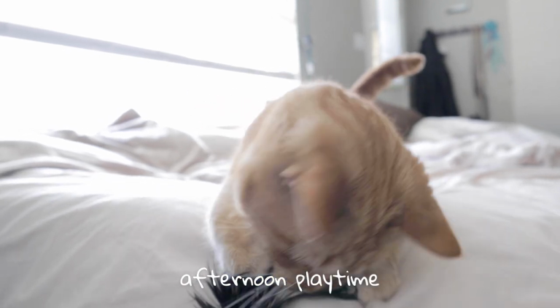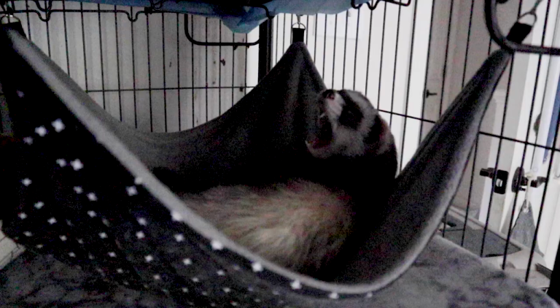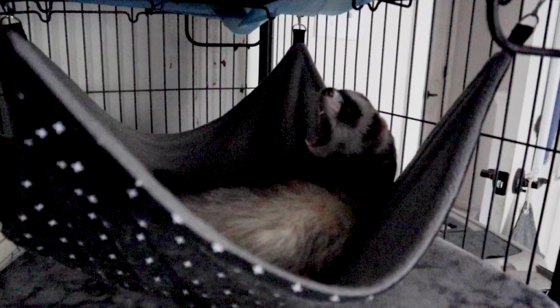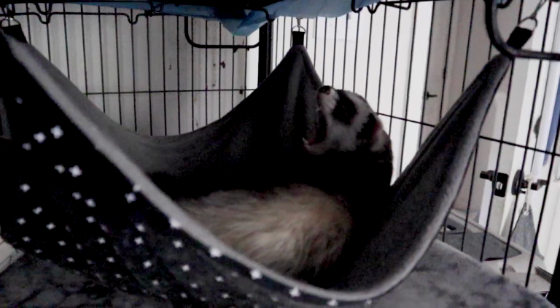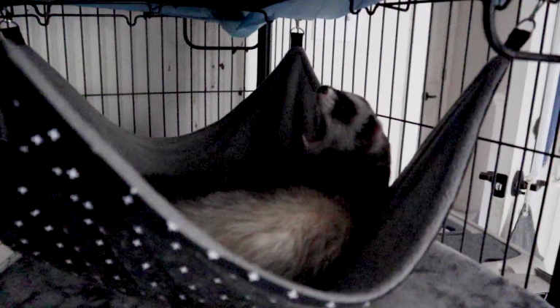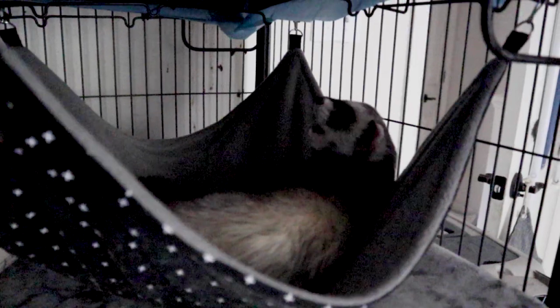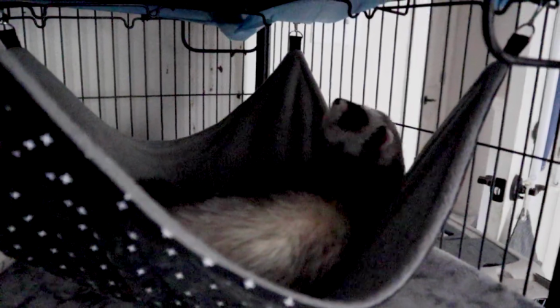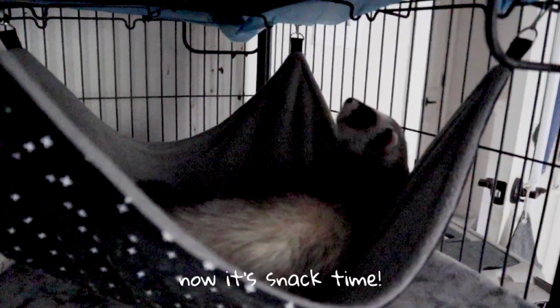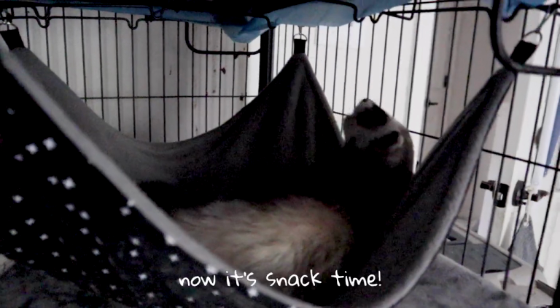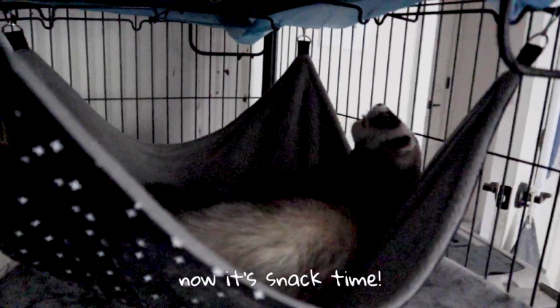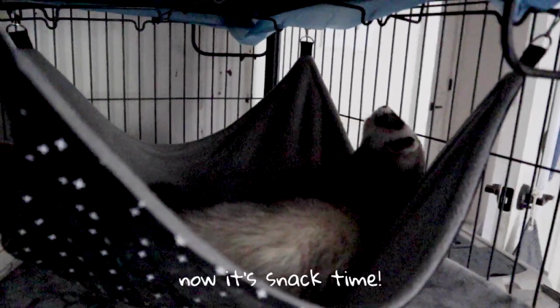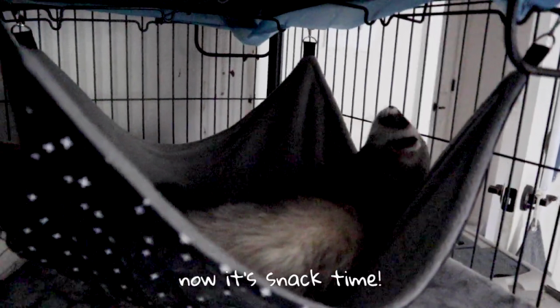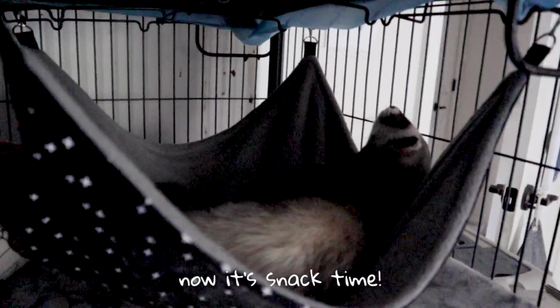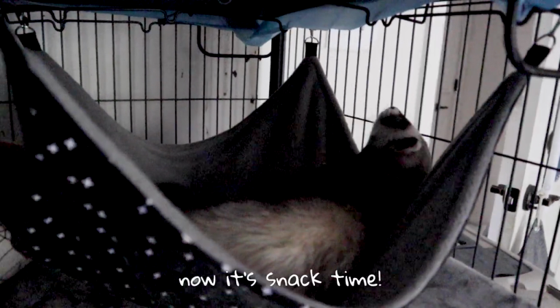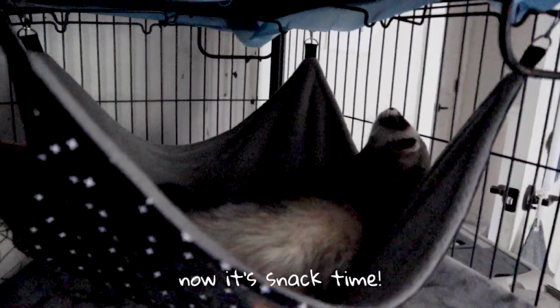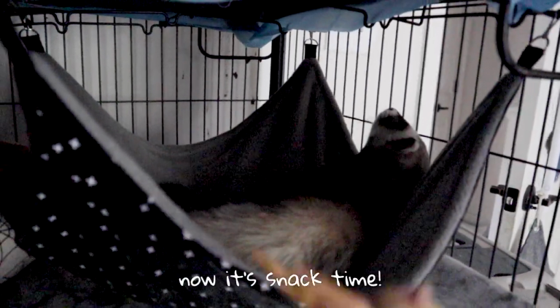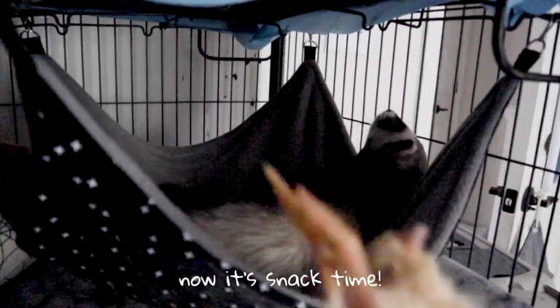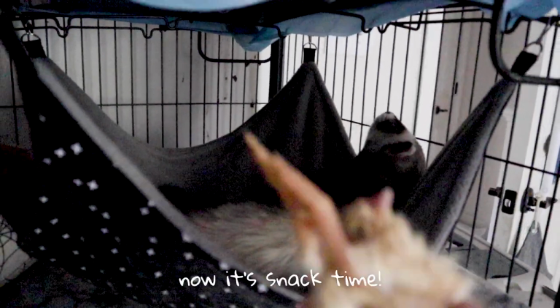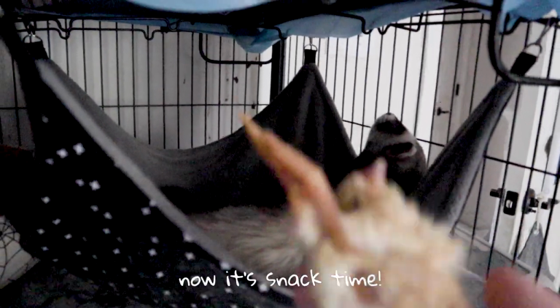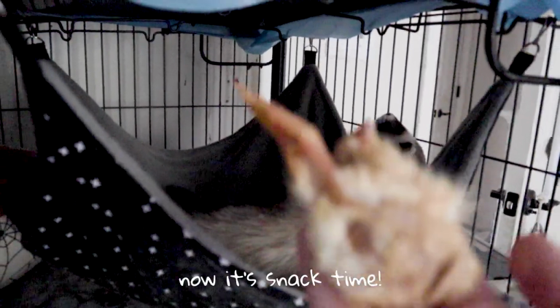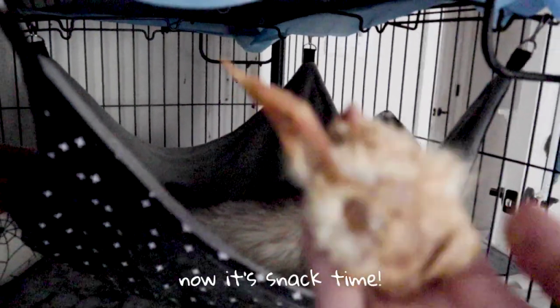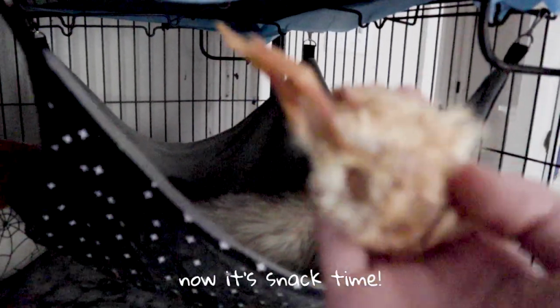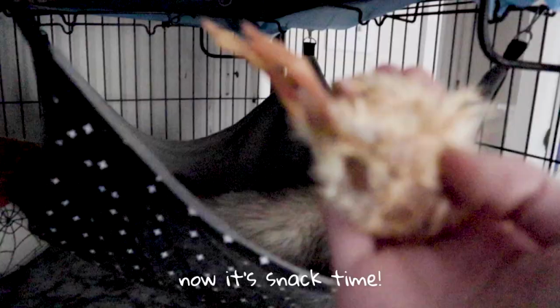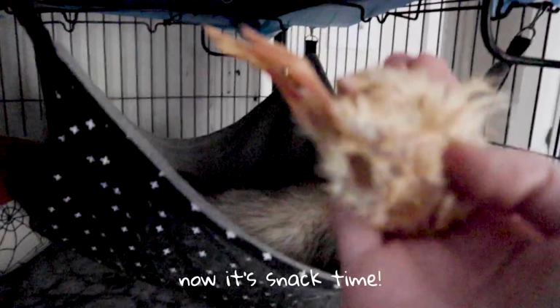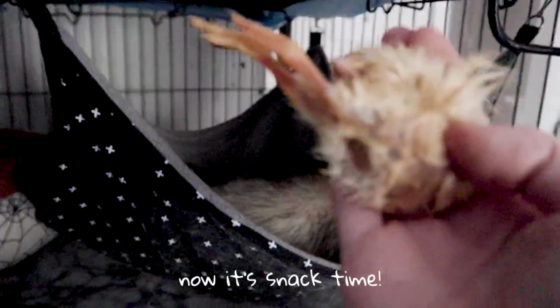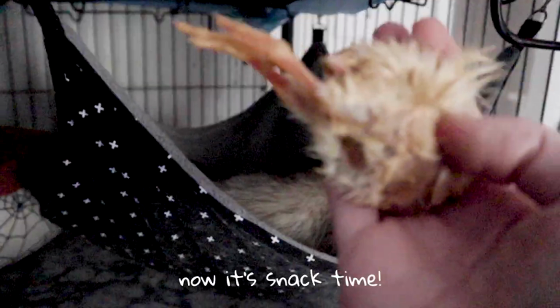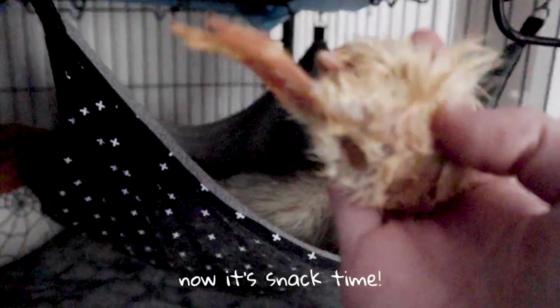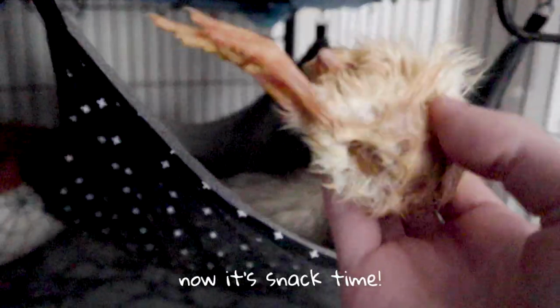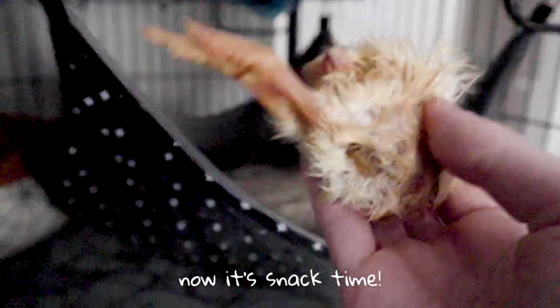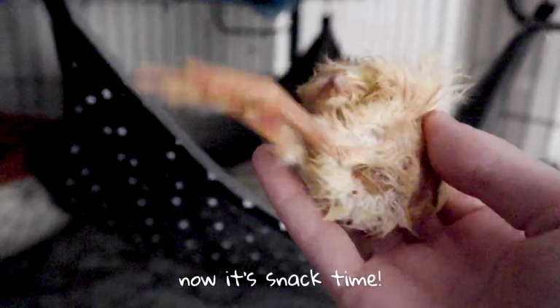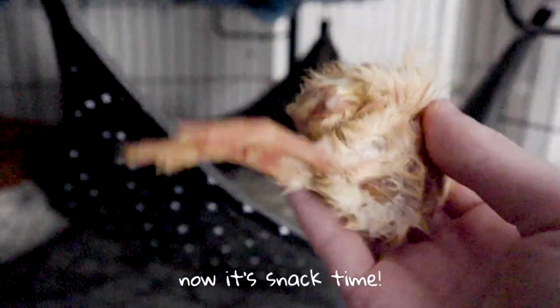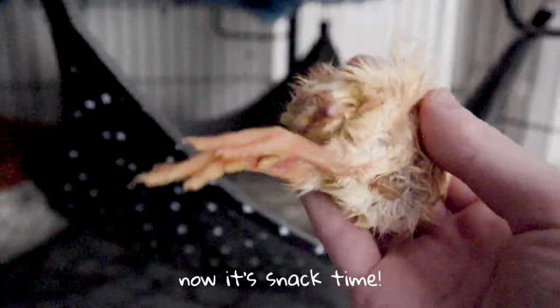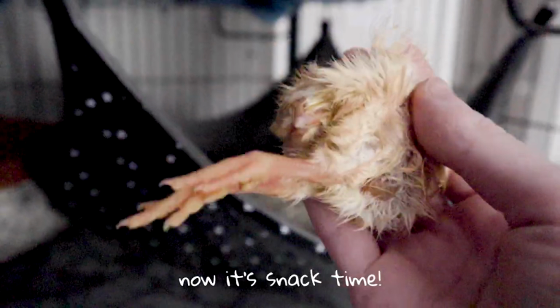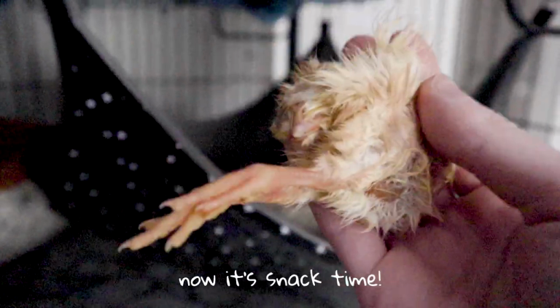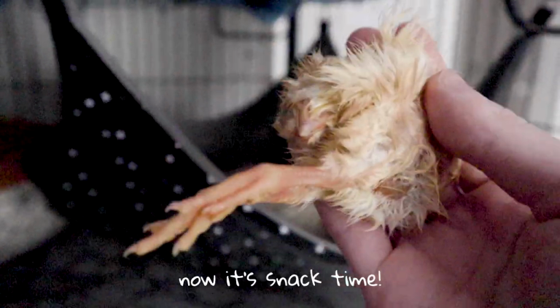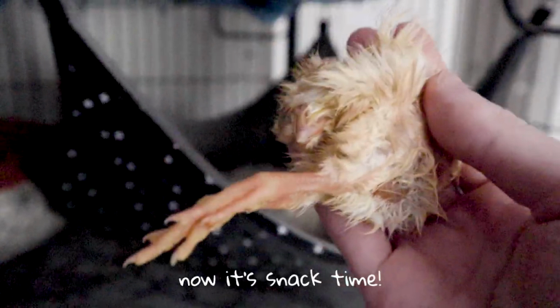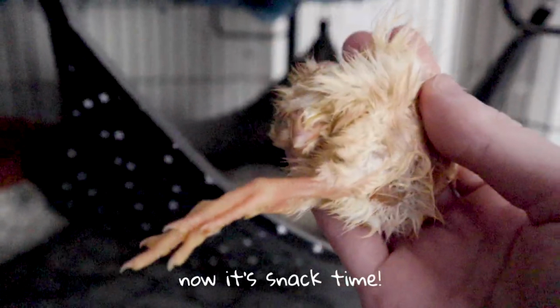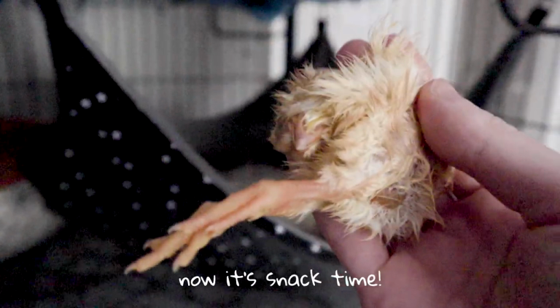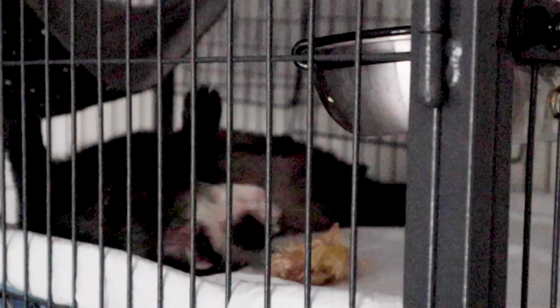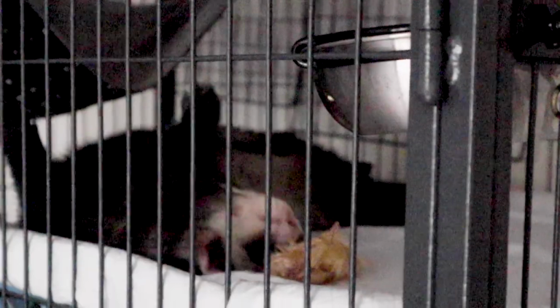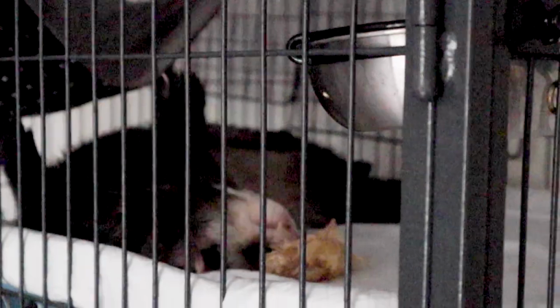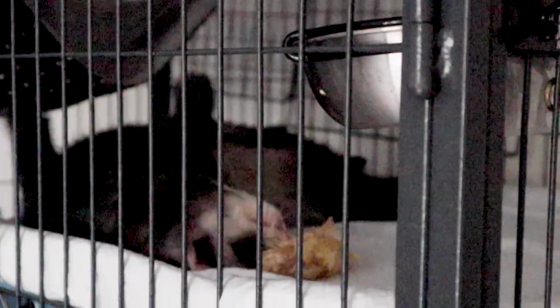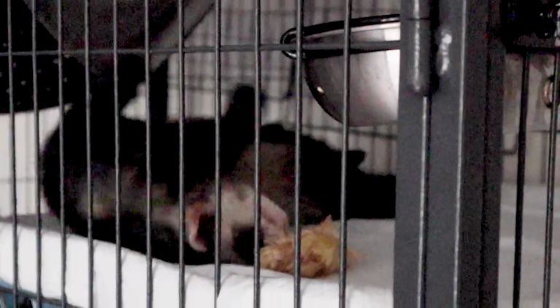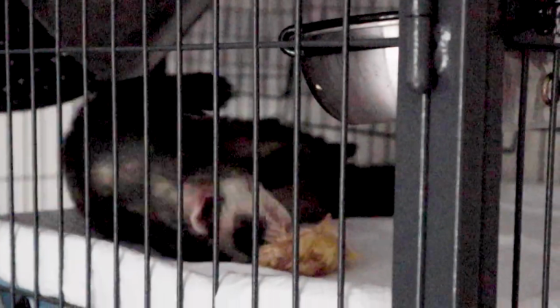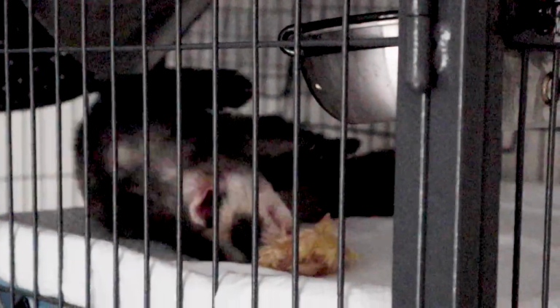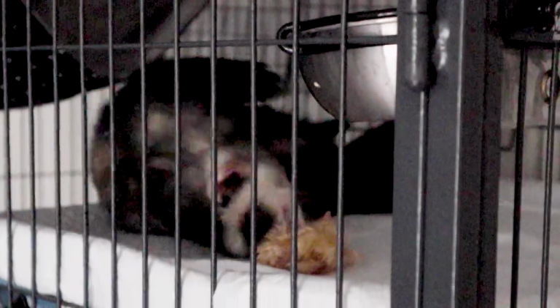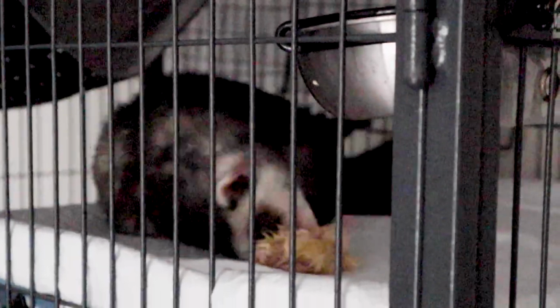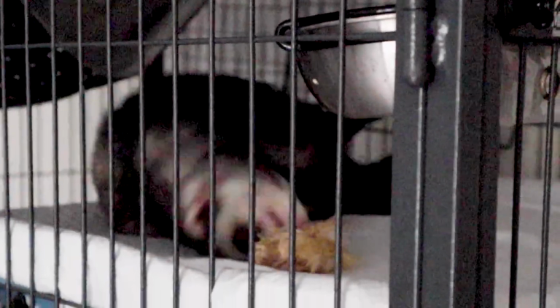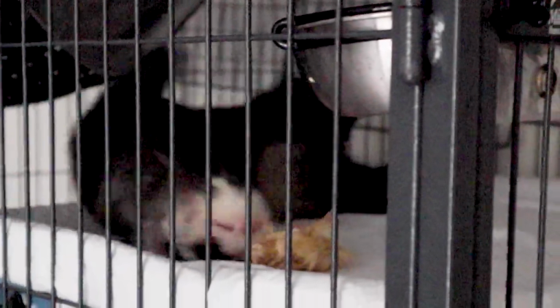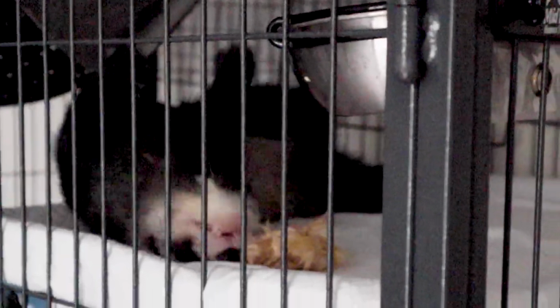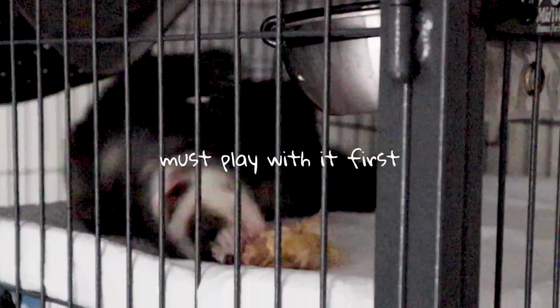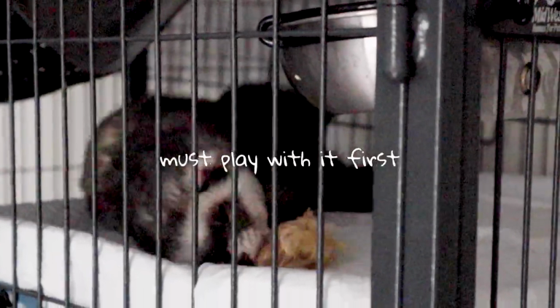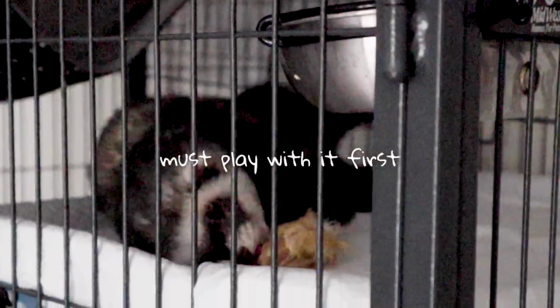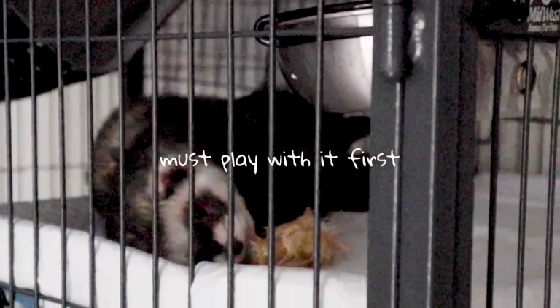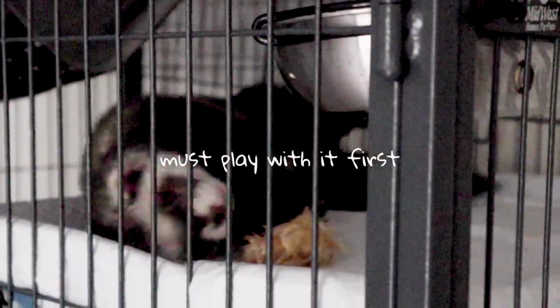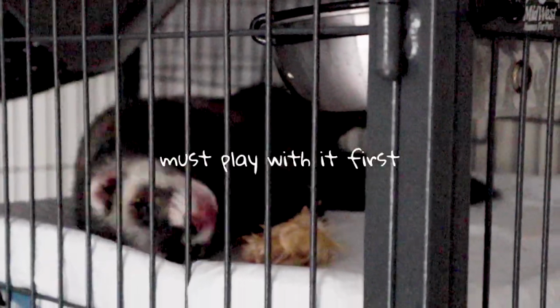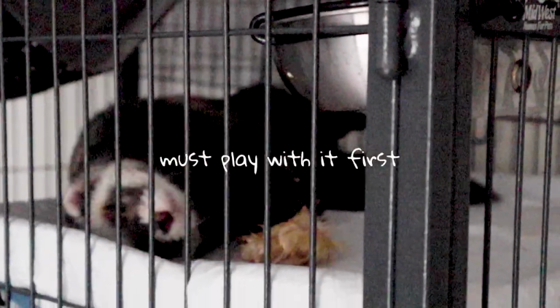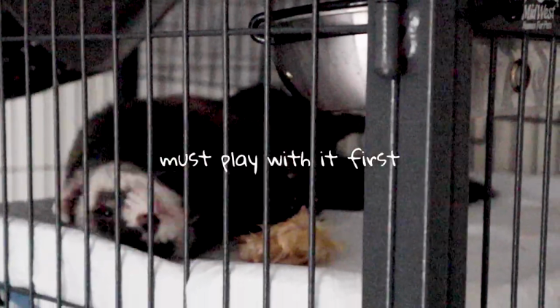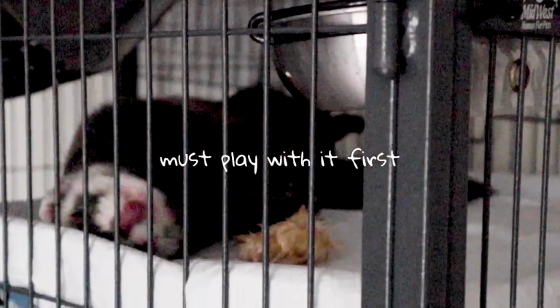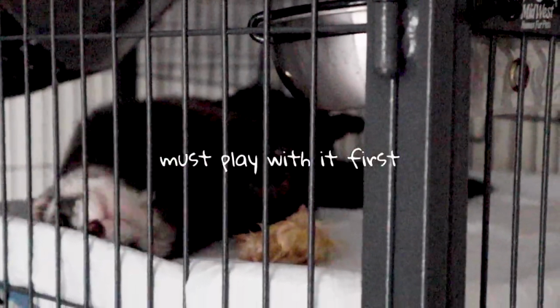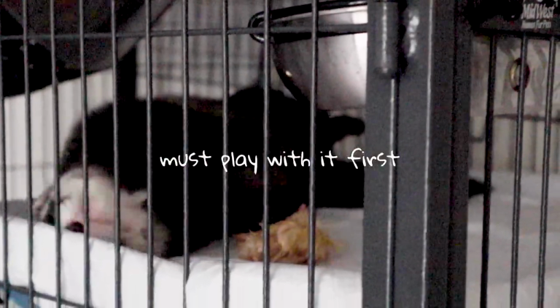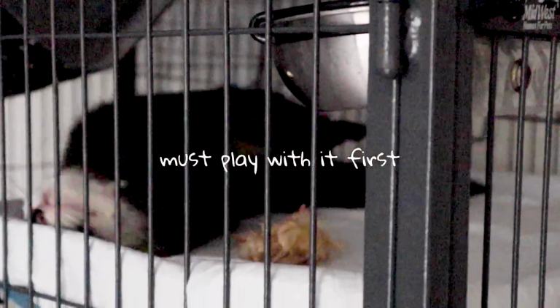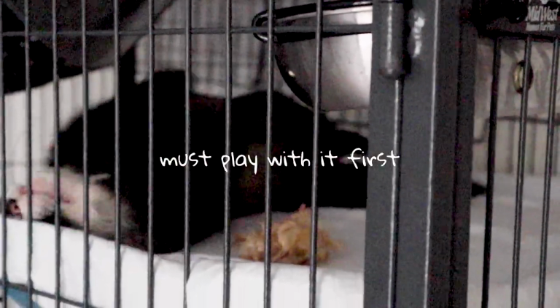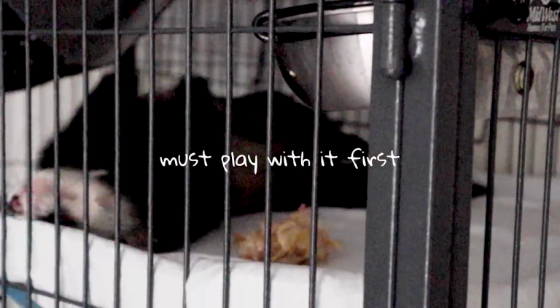So now it's snack time for Choji, and he's getting a chick.